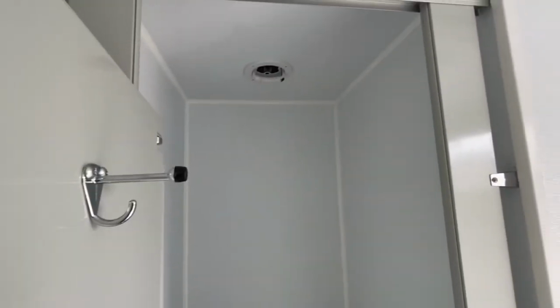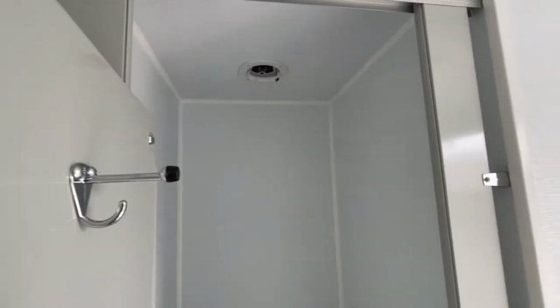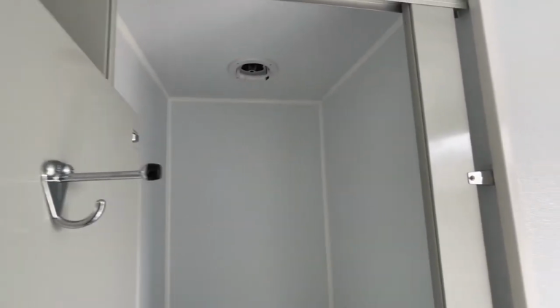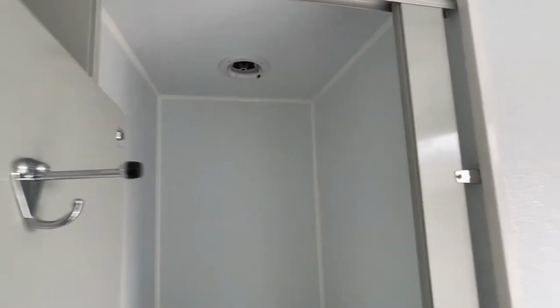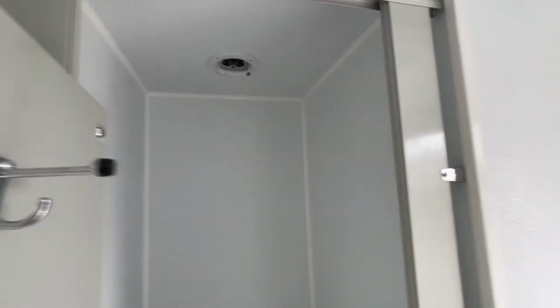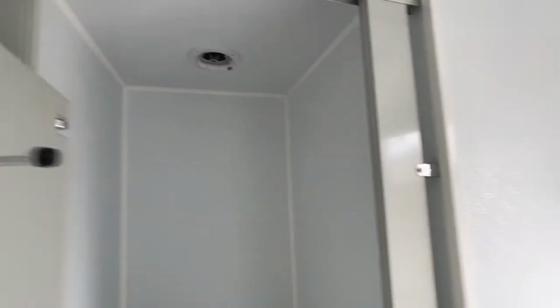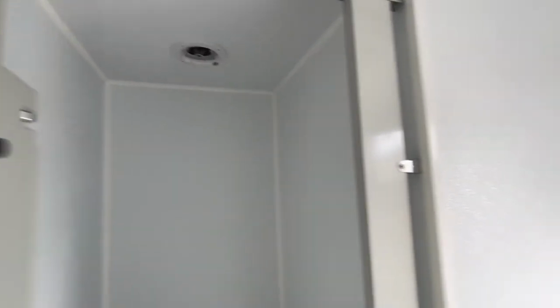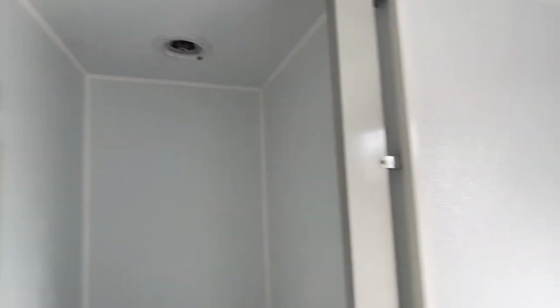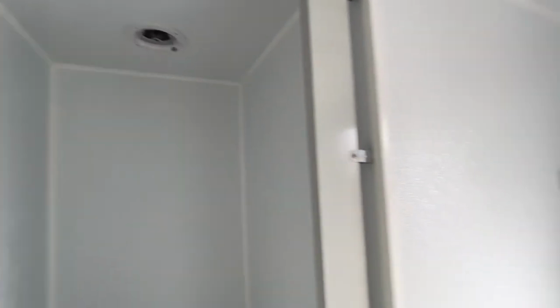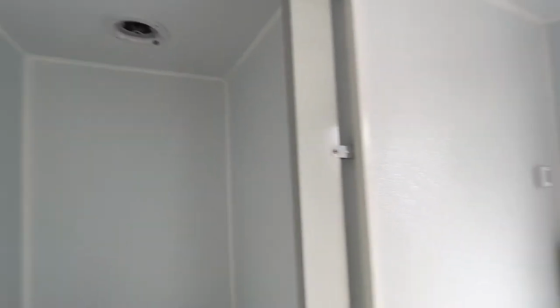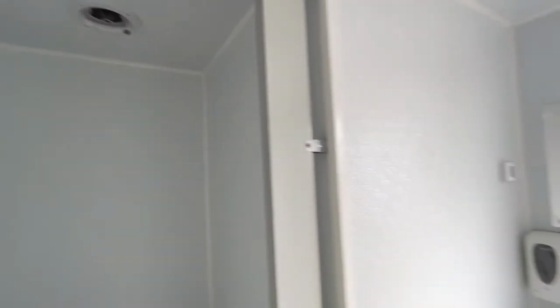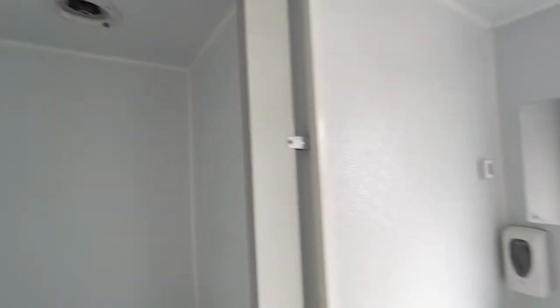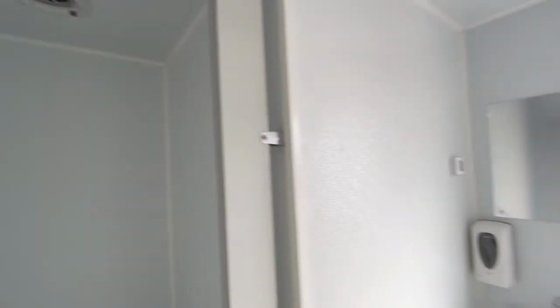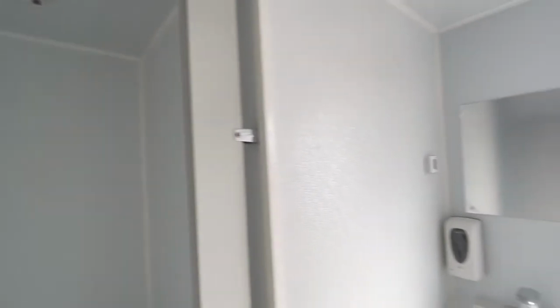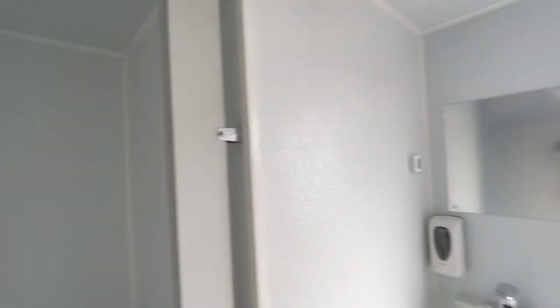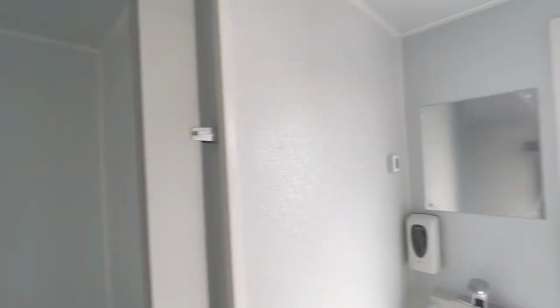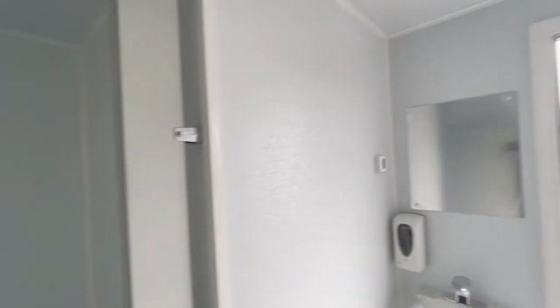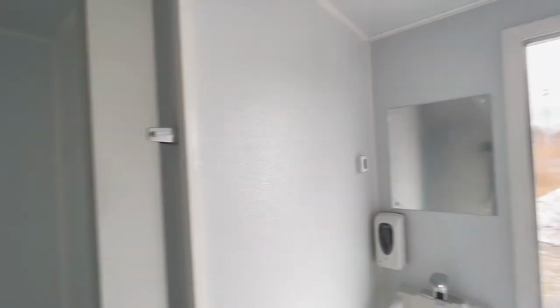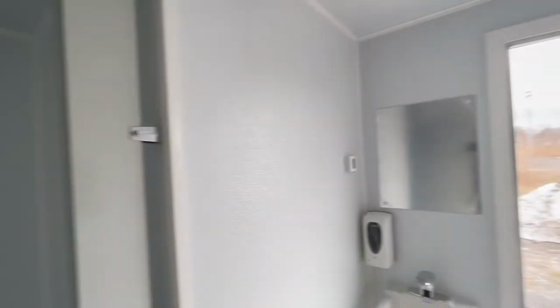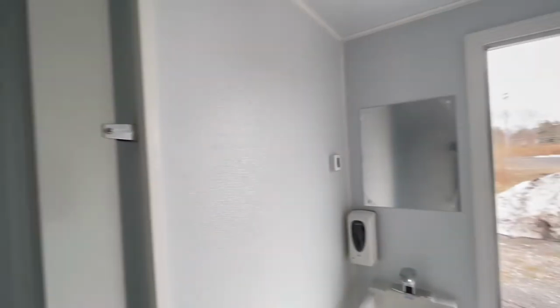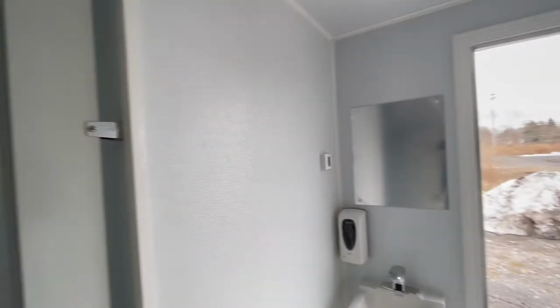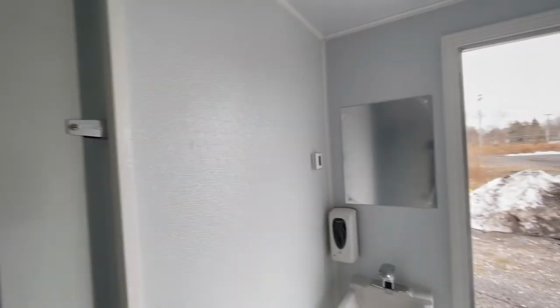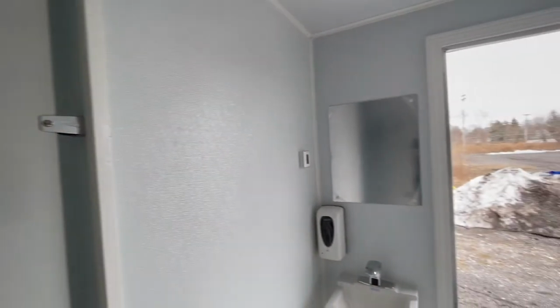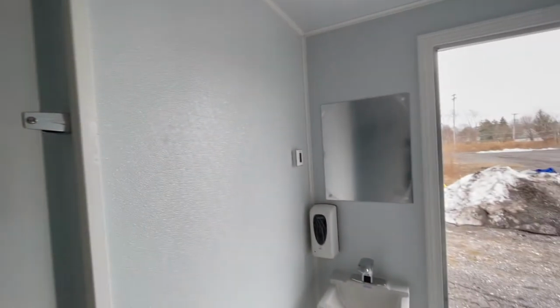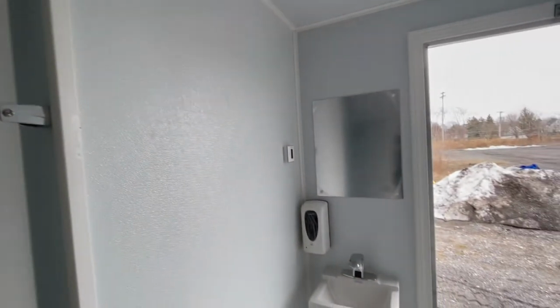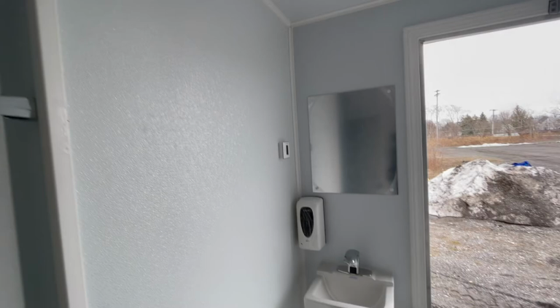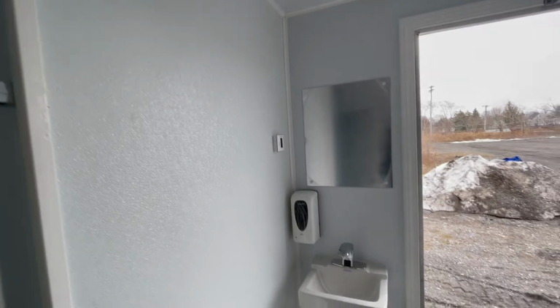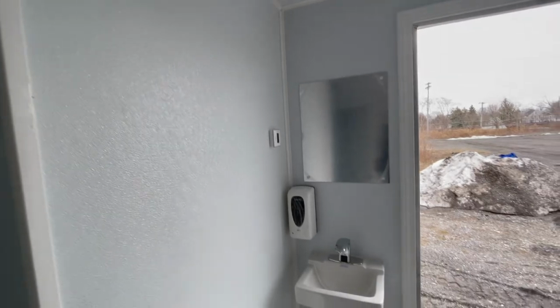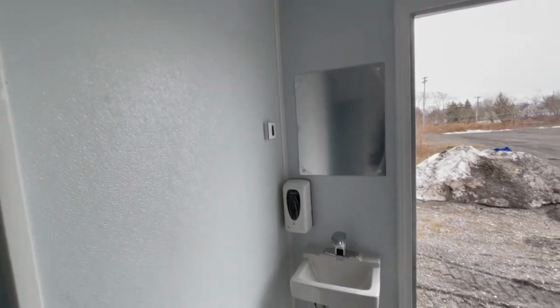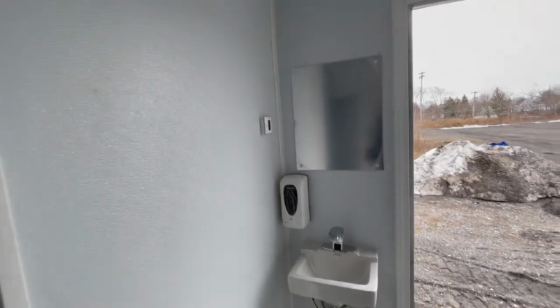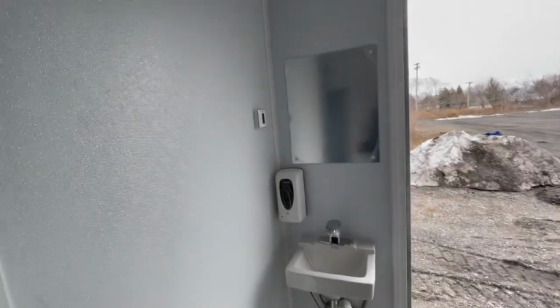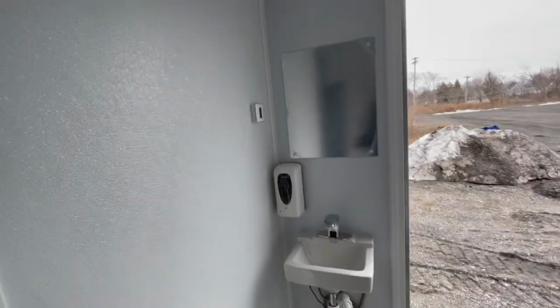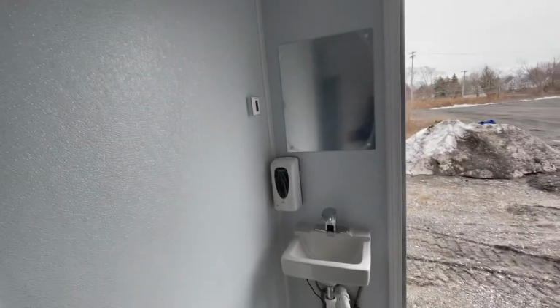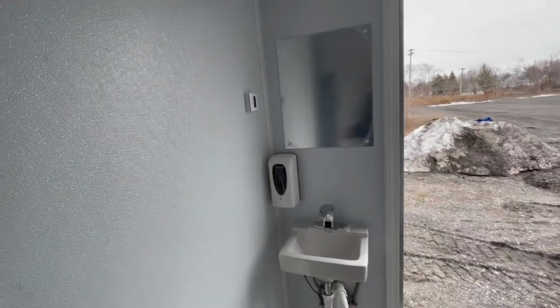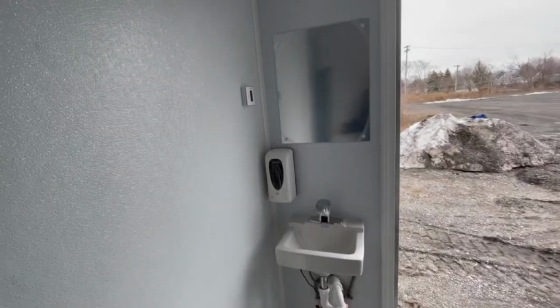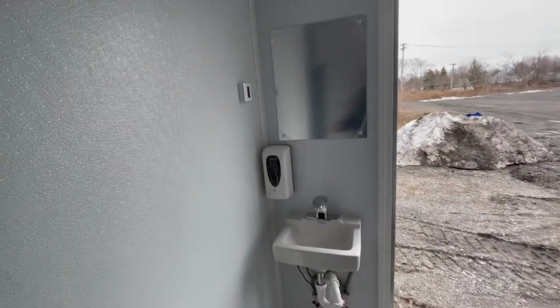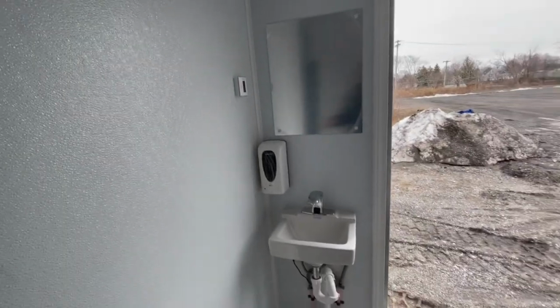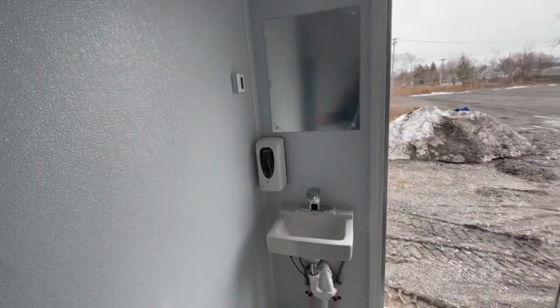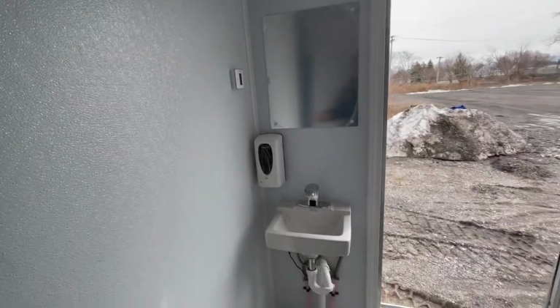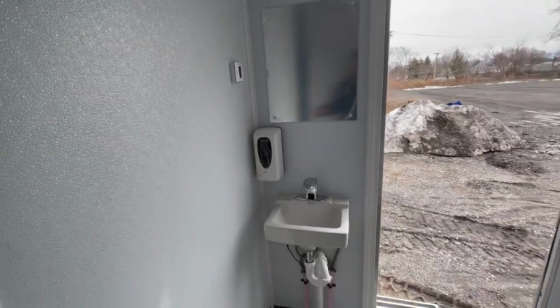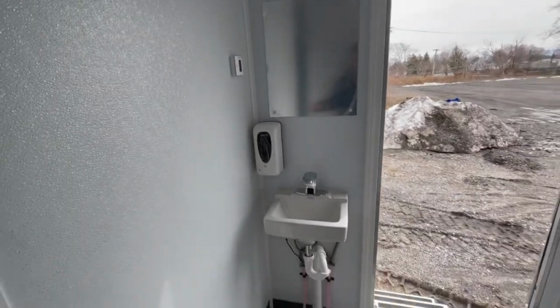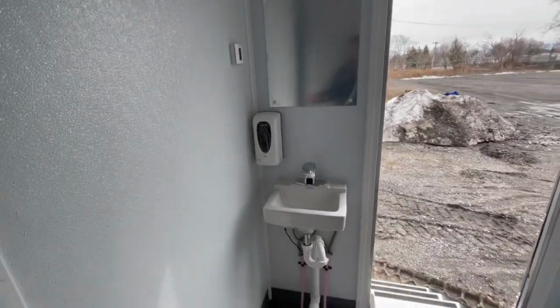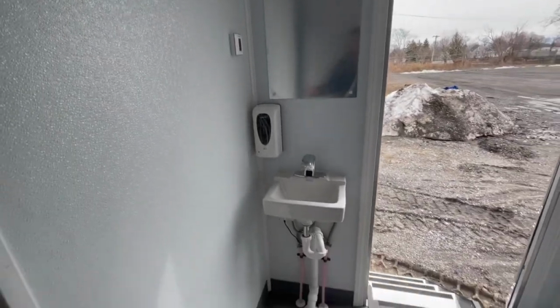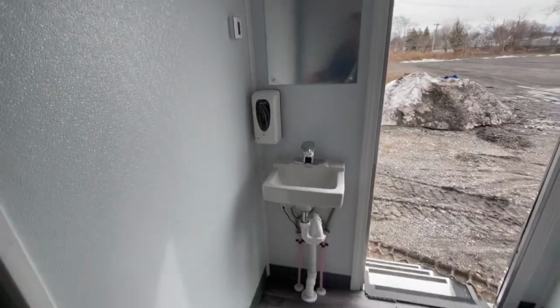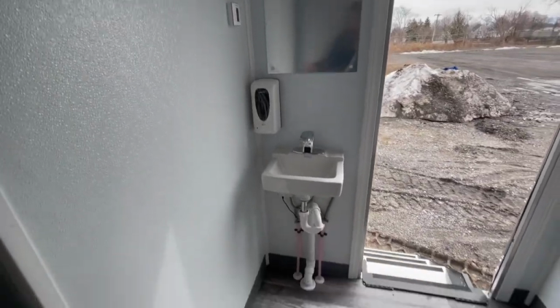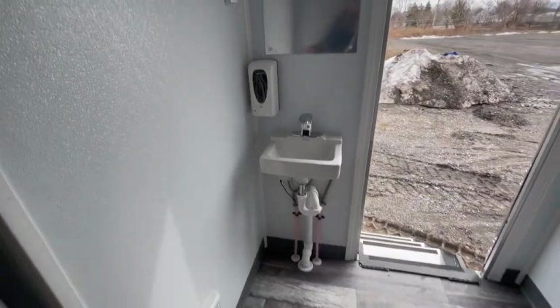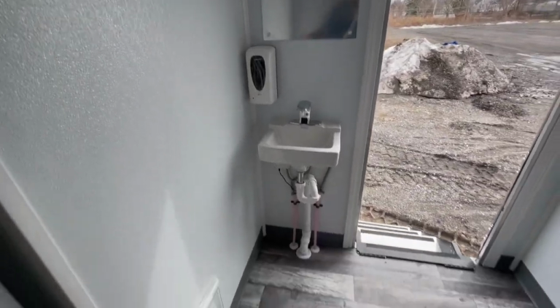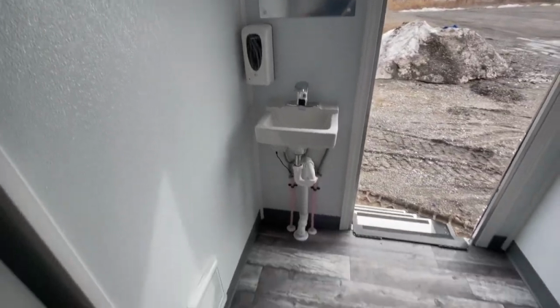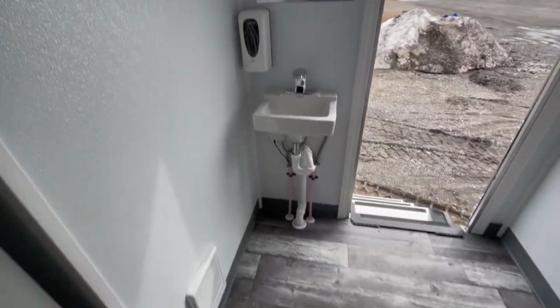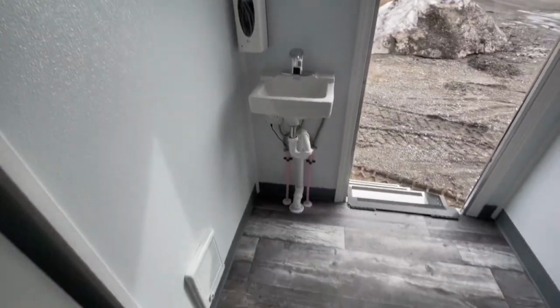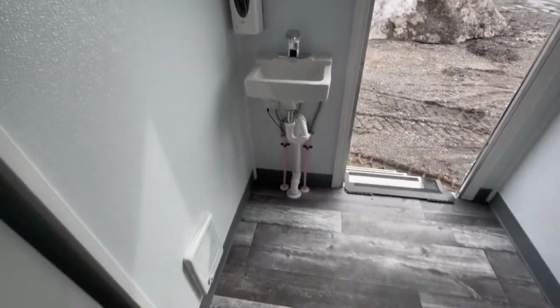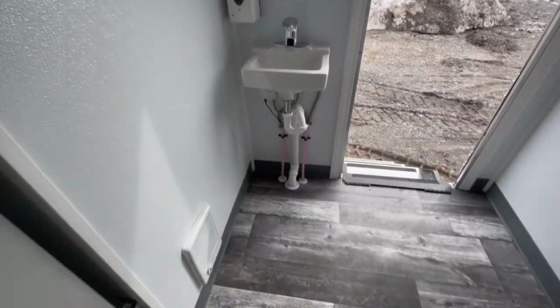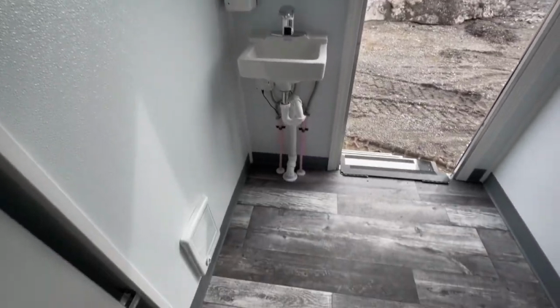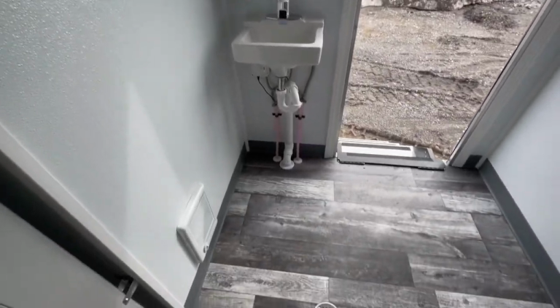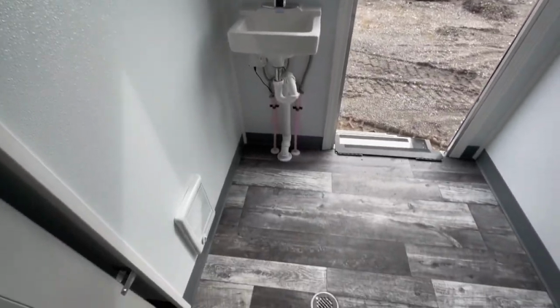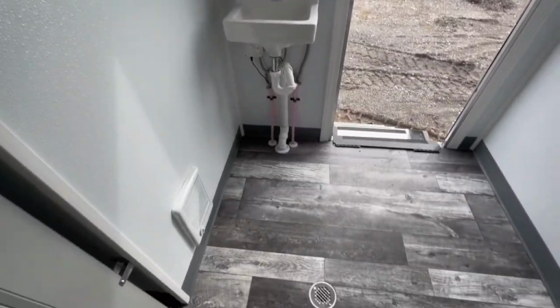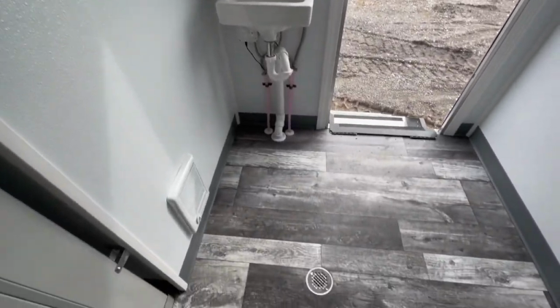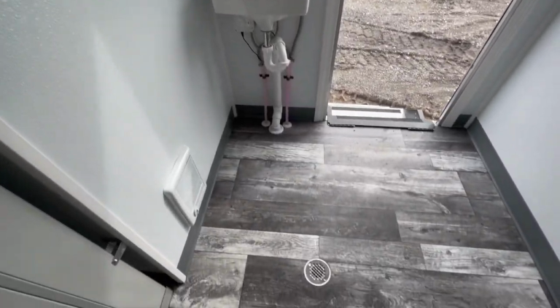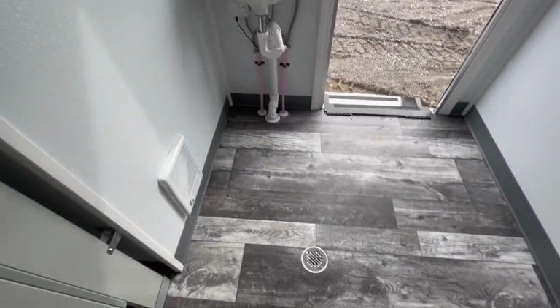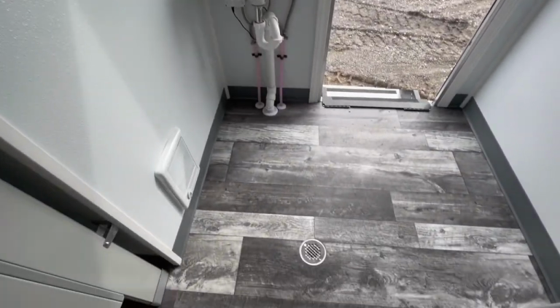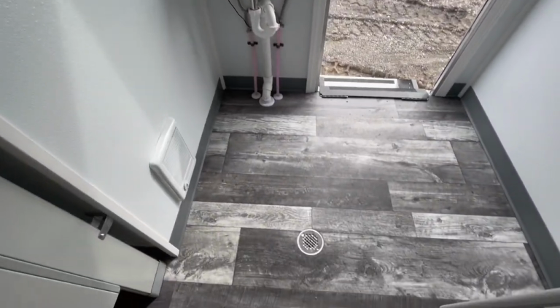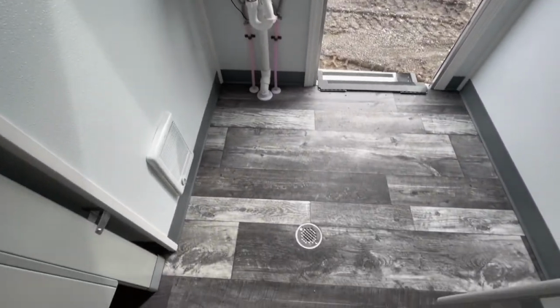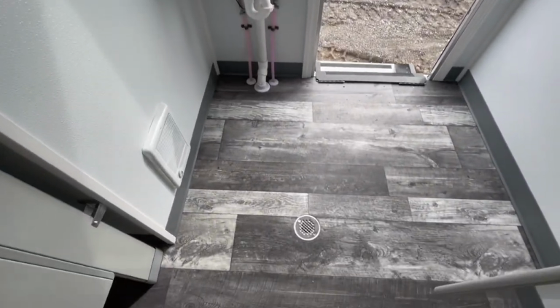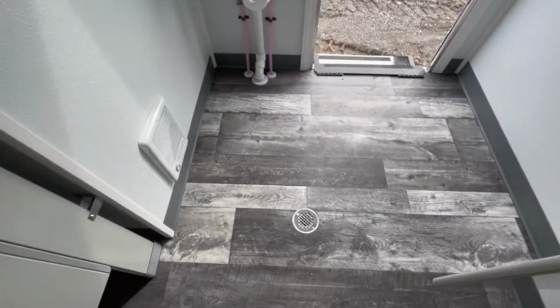Above that is the exhaust fan. There's a mirror, a soap dispenser, a sink, a floor drain, and a heater.